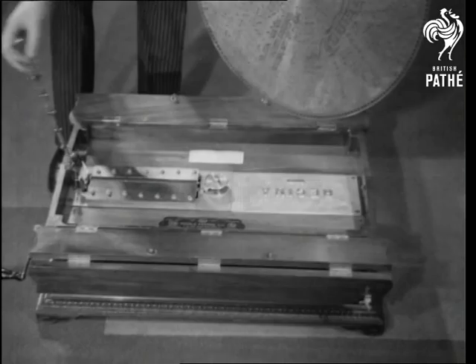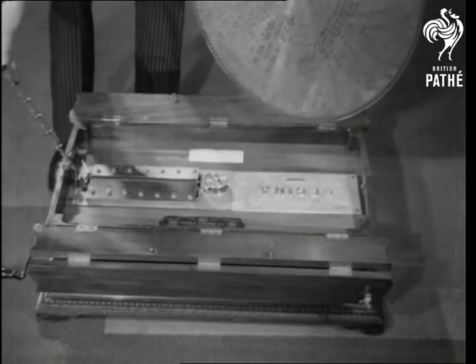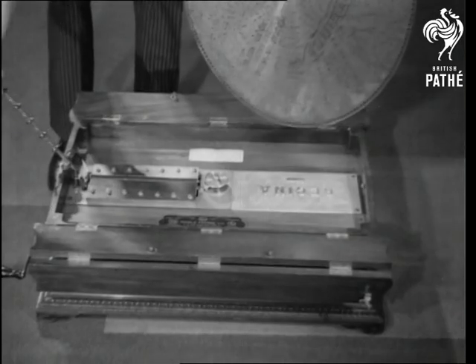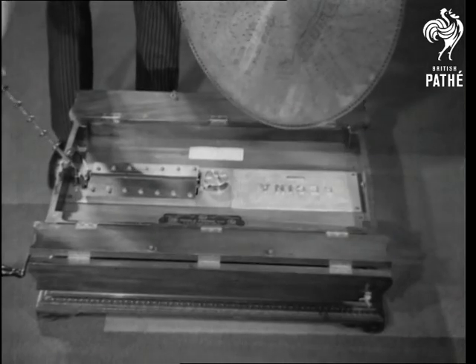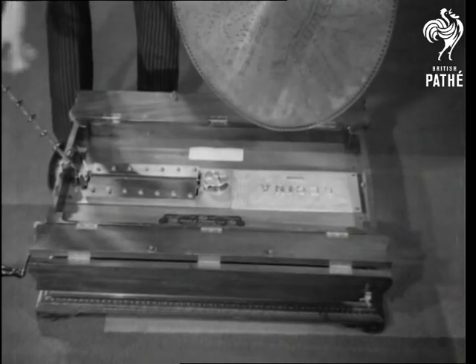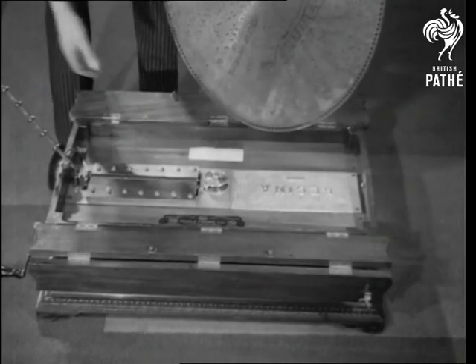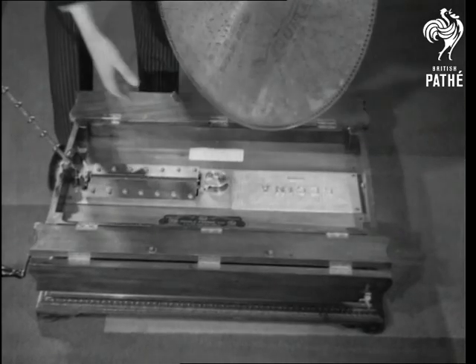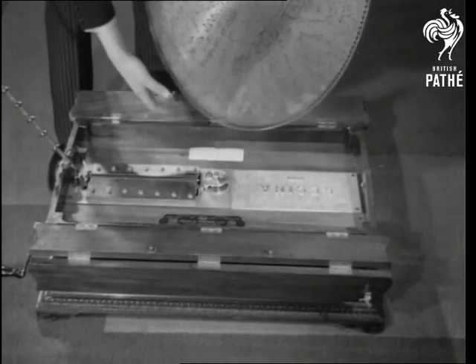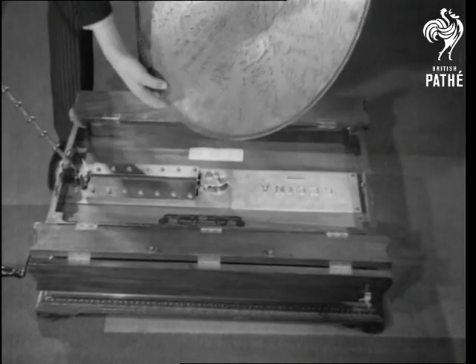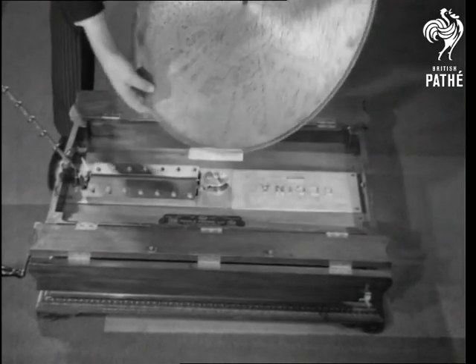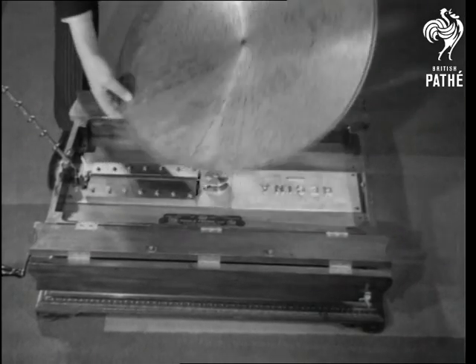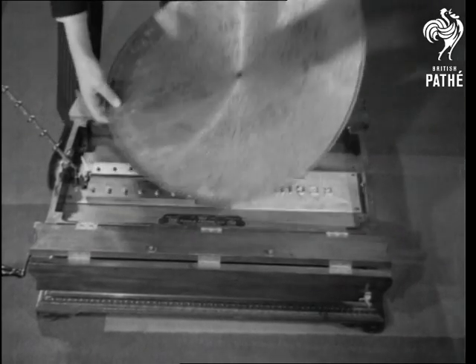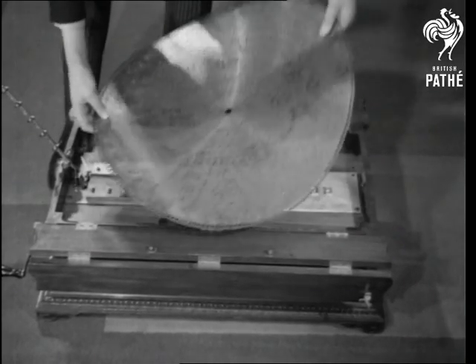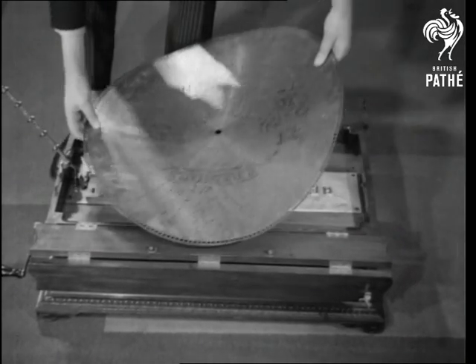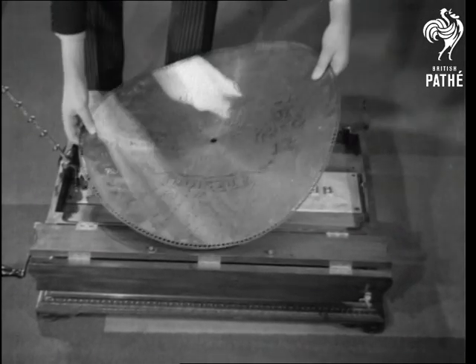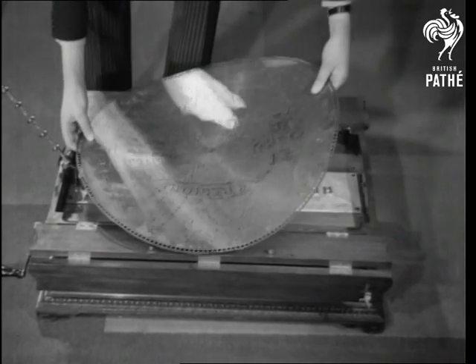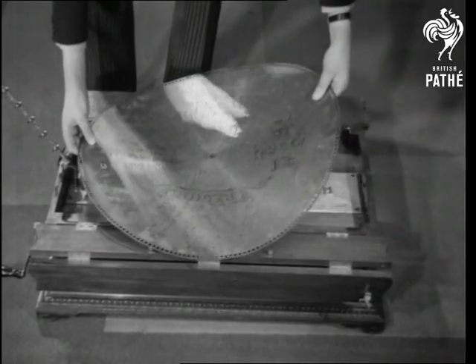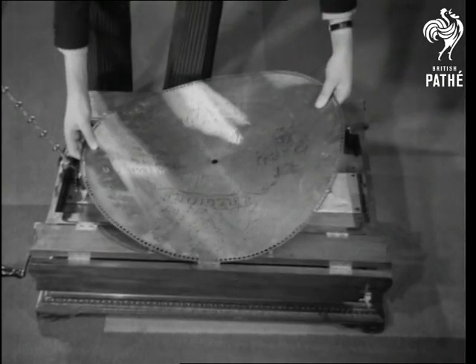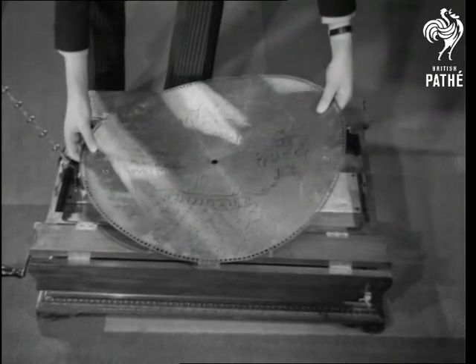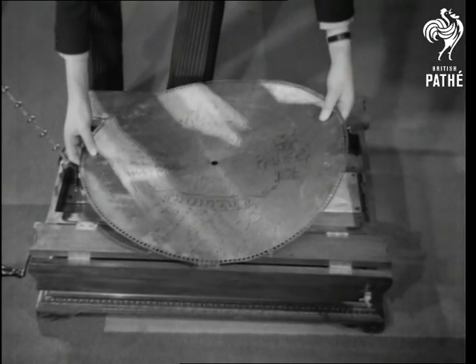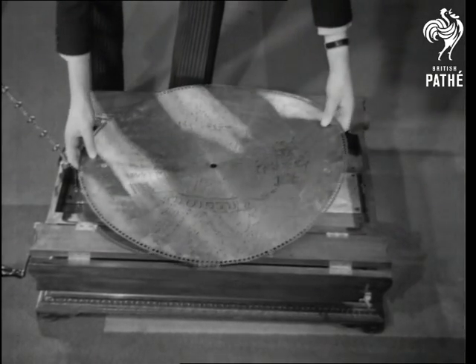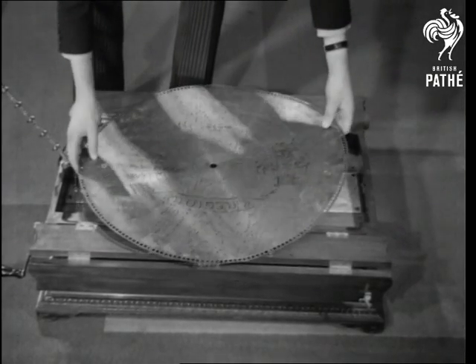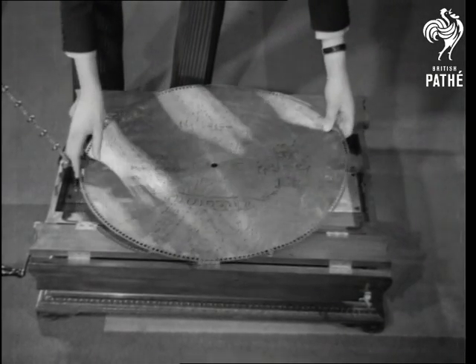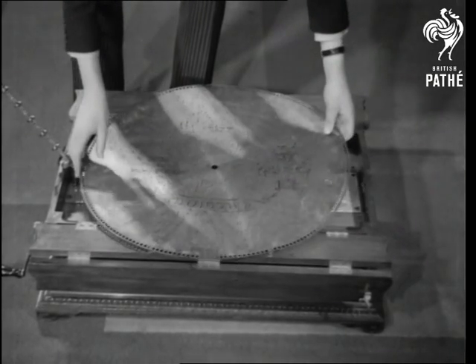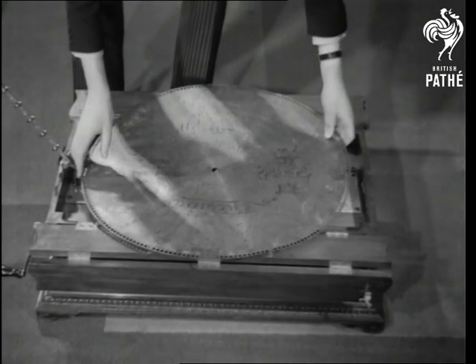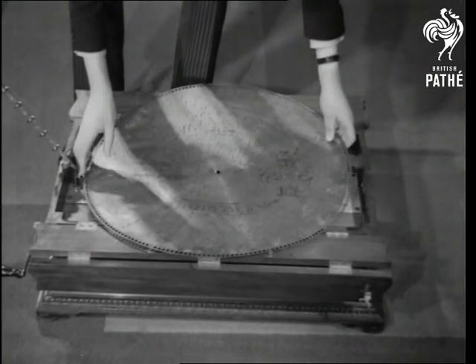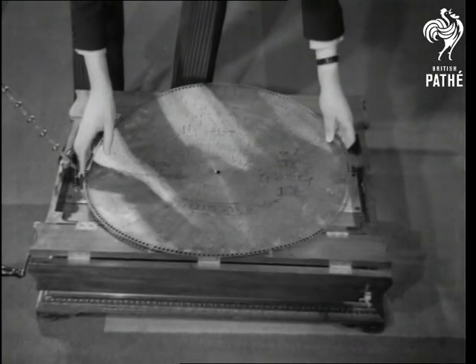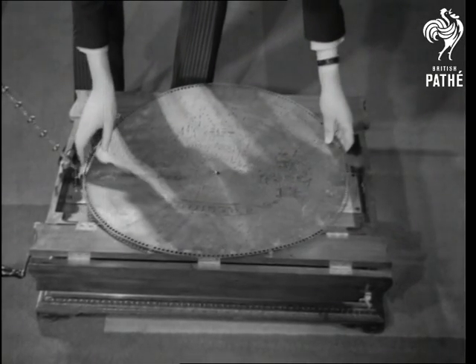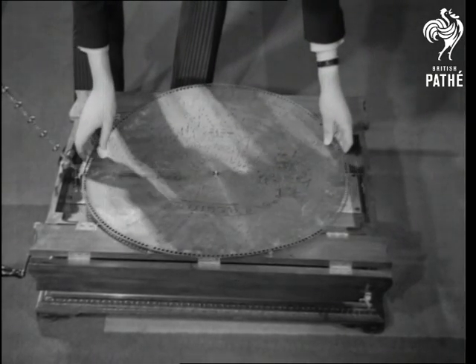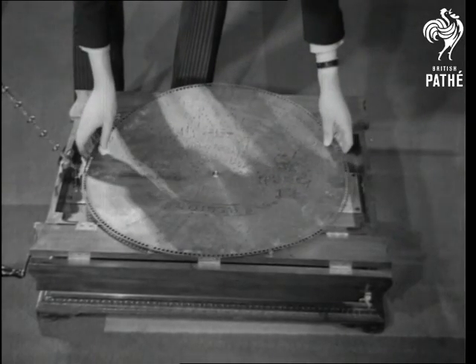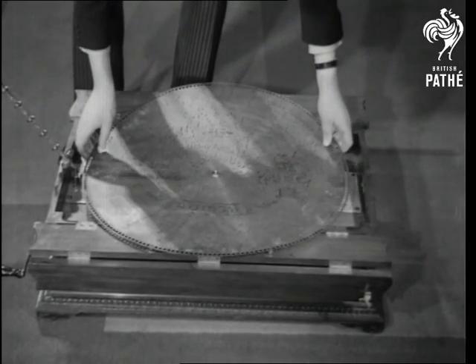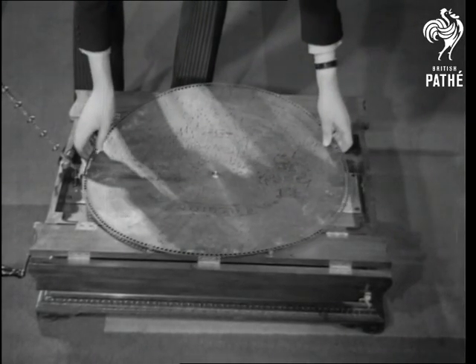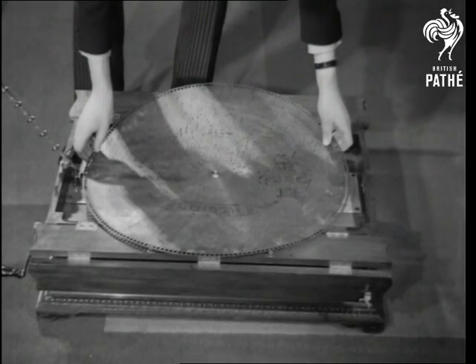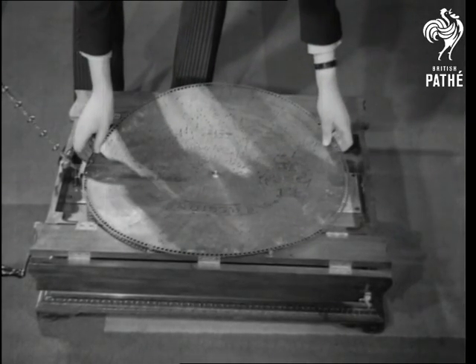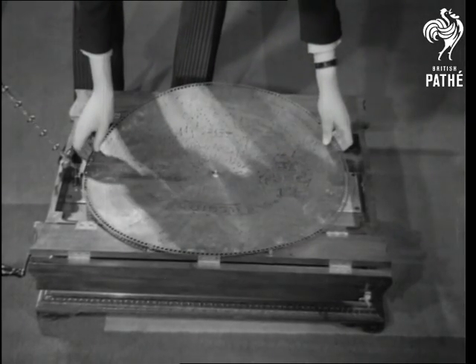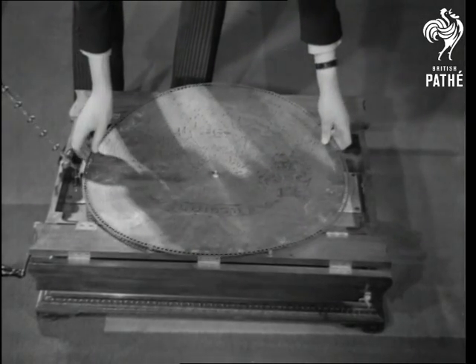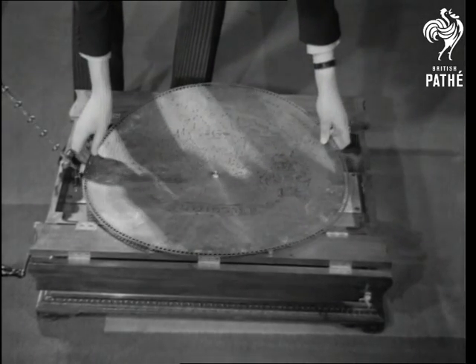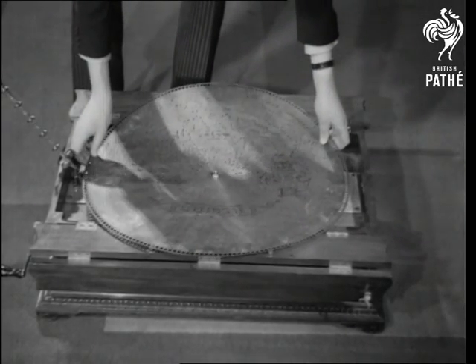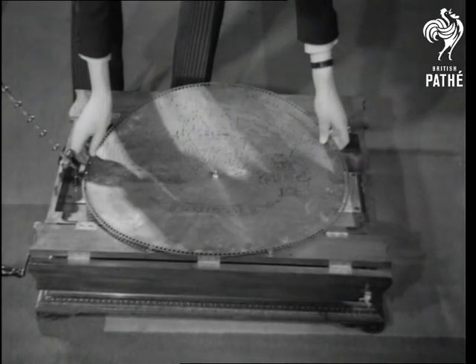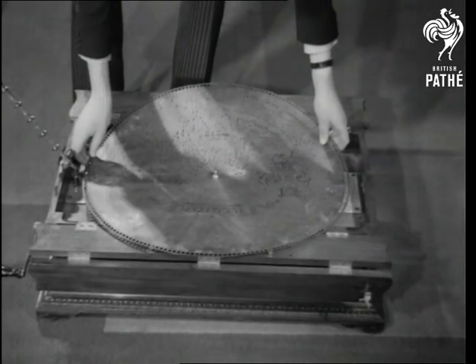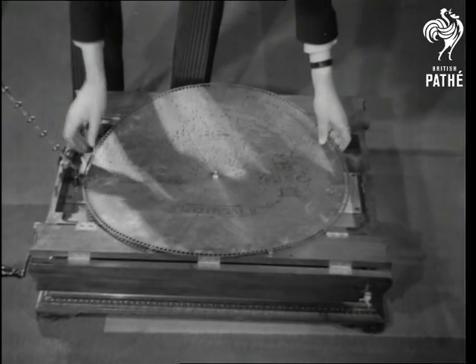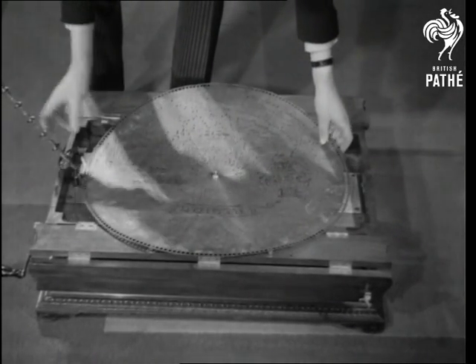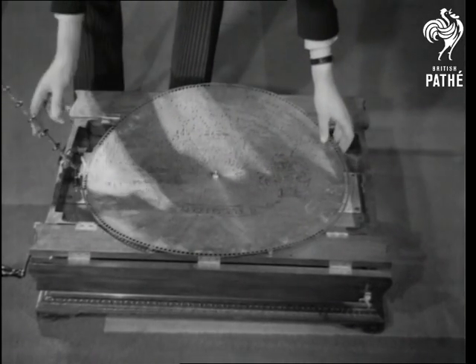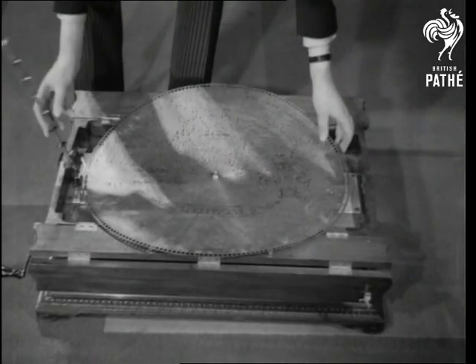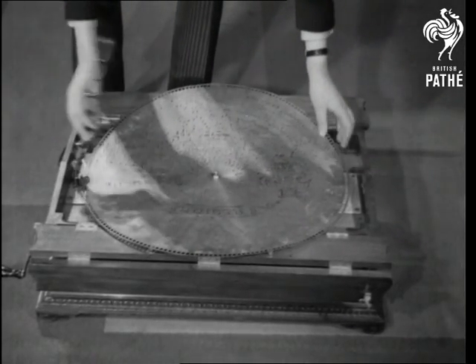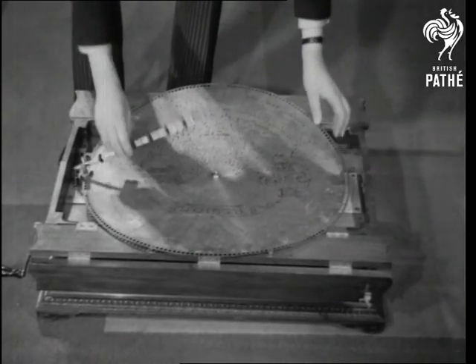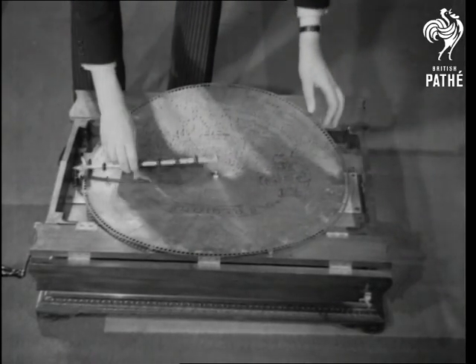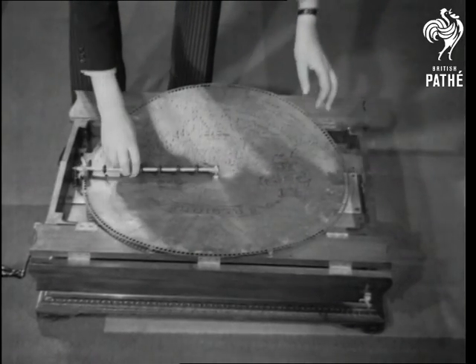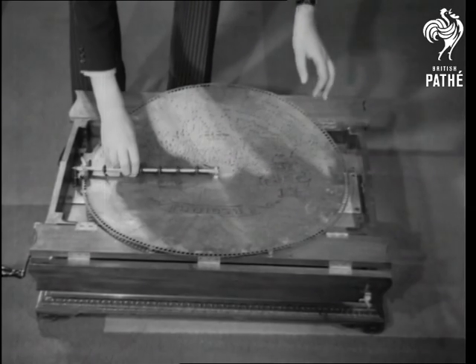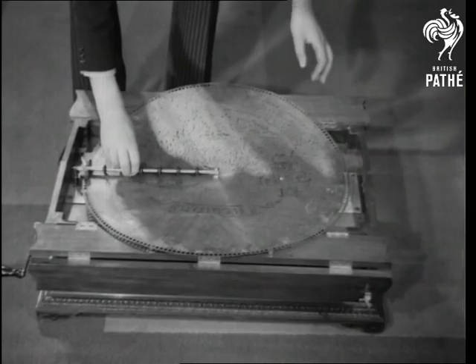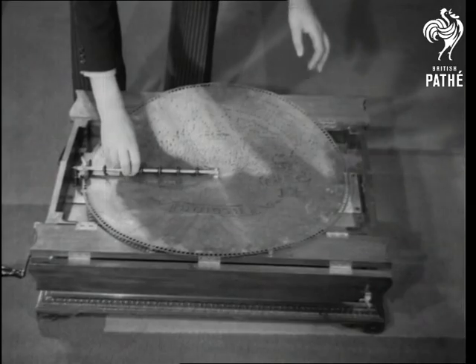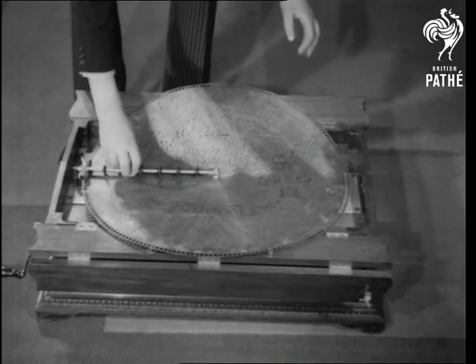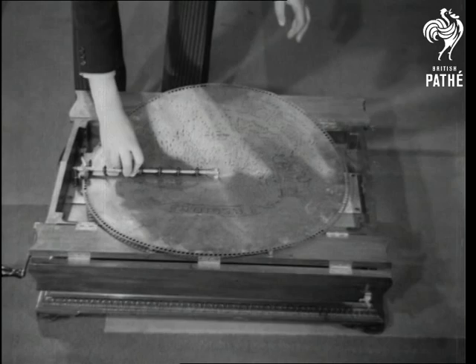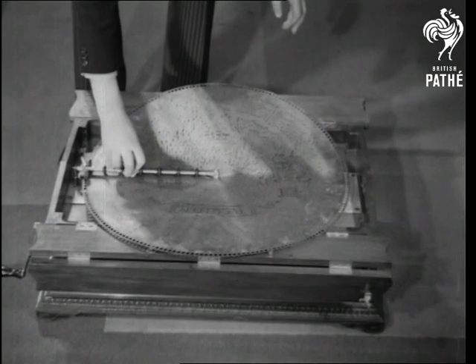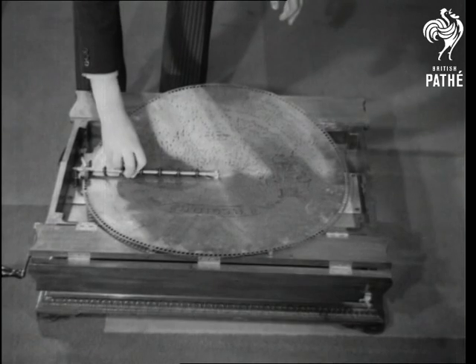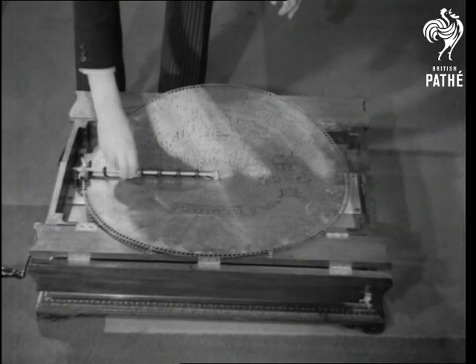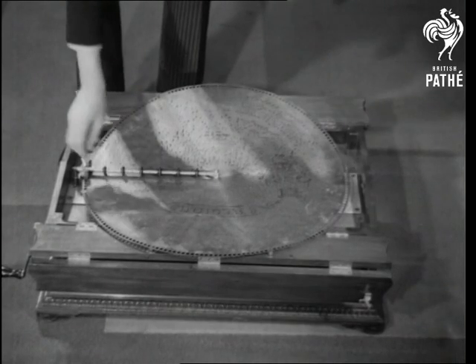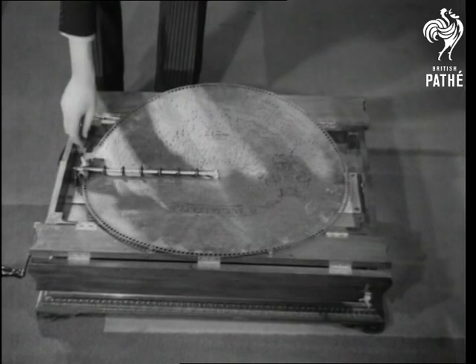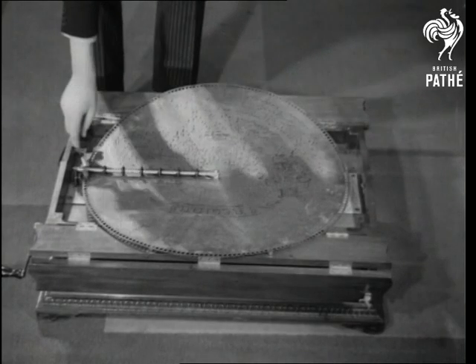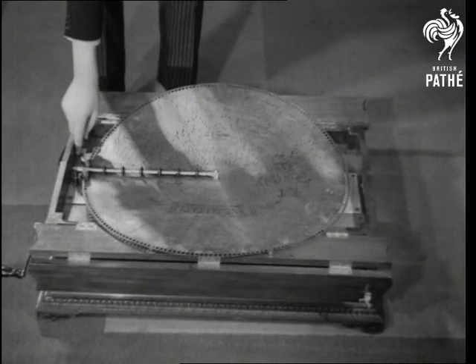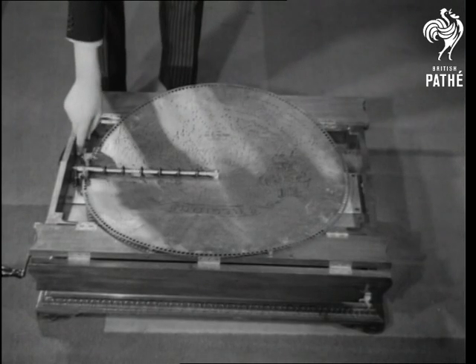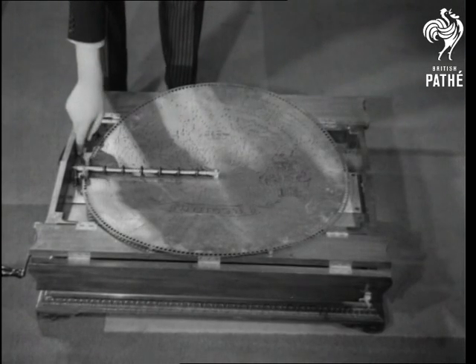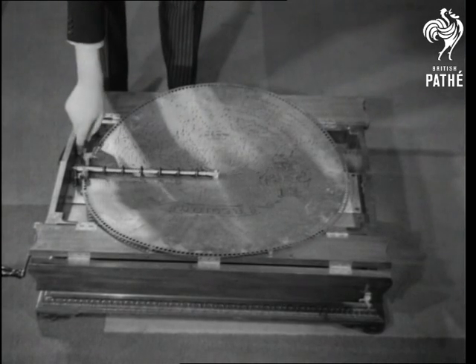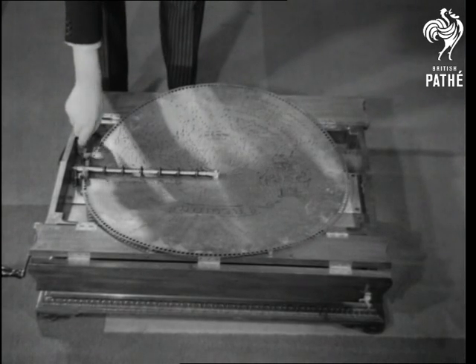The last stage of the musical box, called the Regina, played on a 27-inch disc, which is the forerunner of the gramophone record.